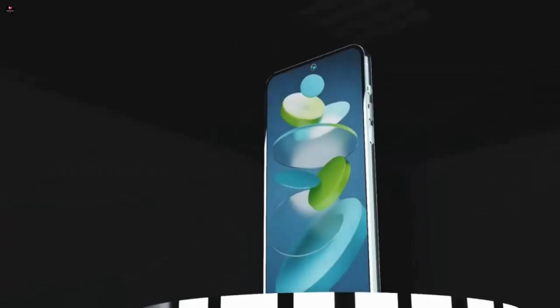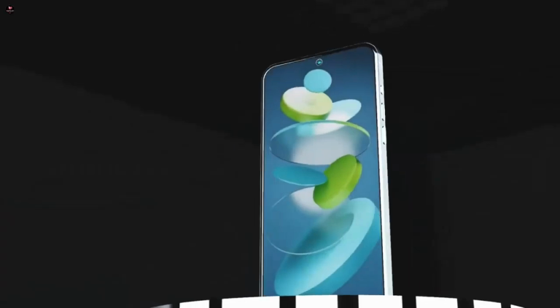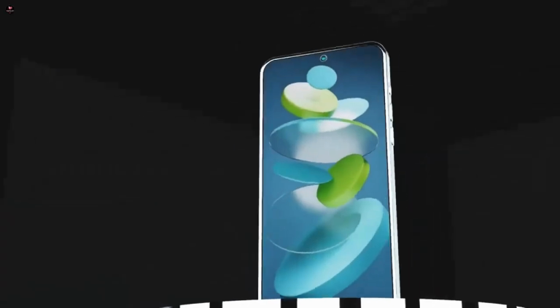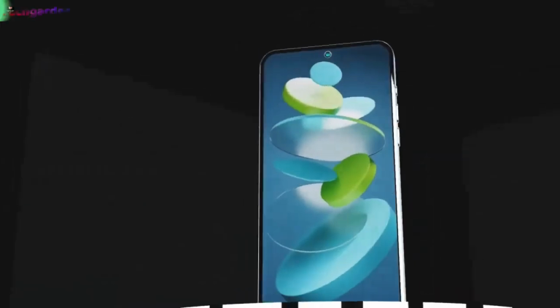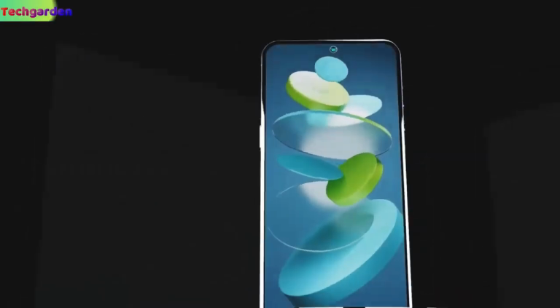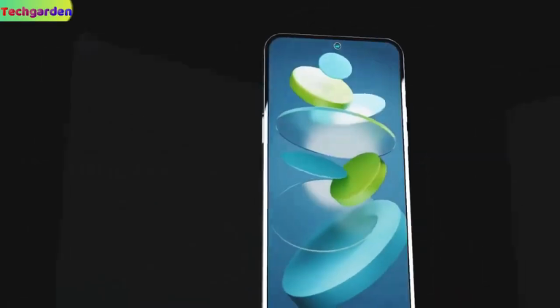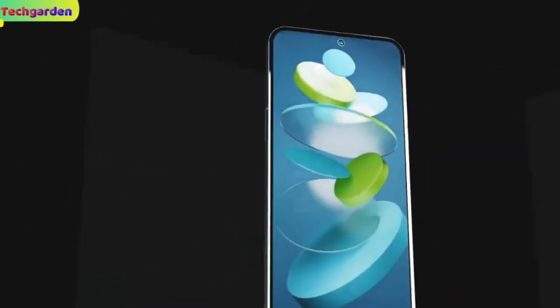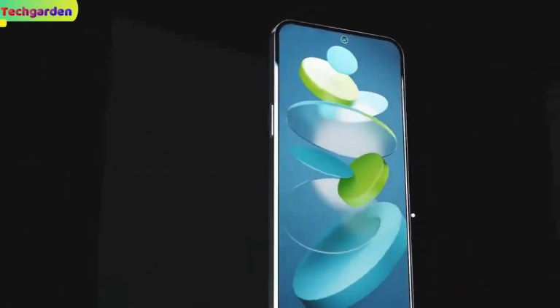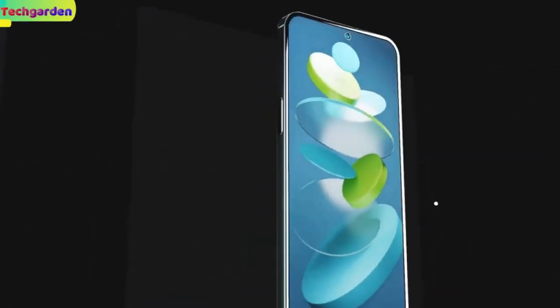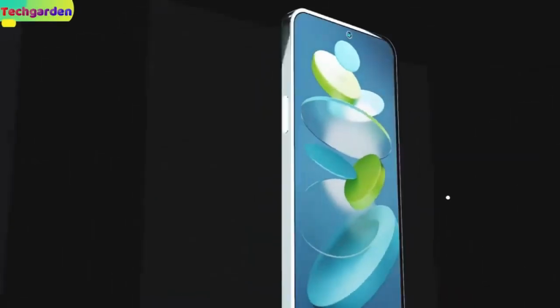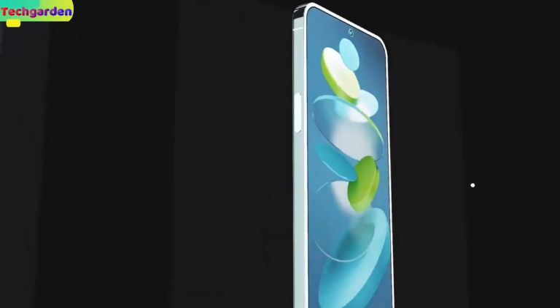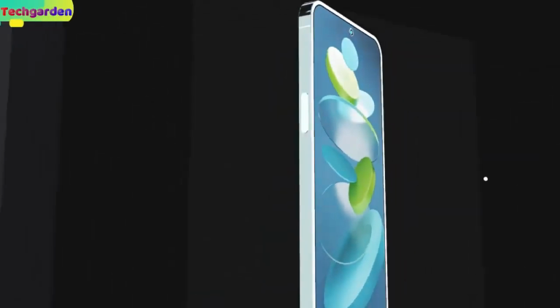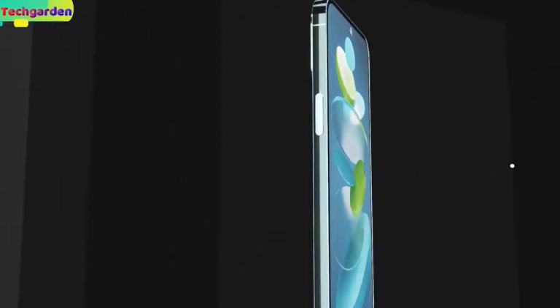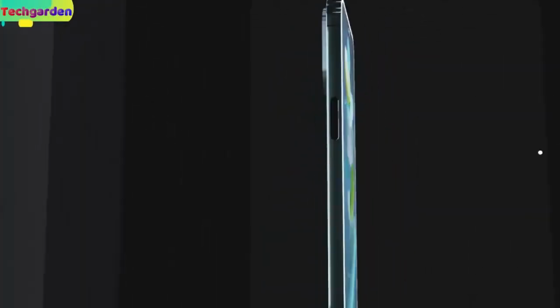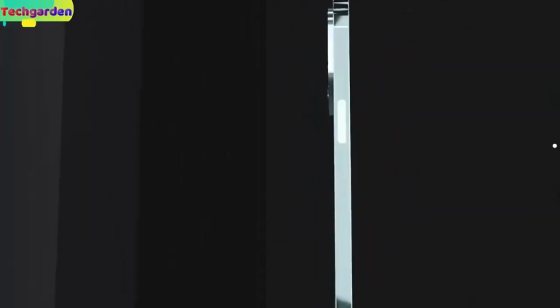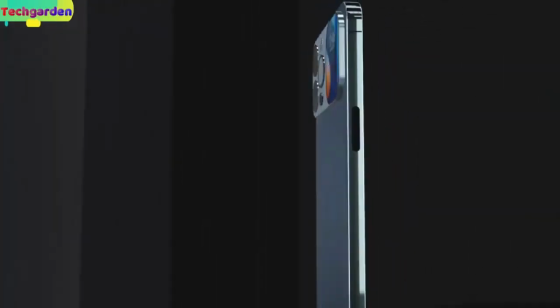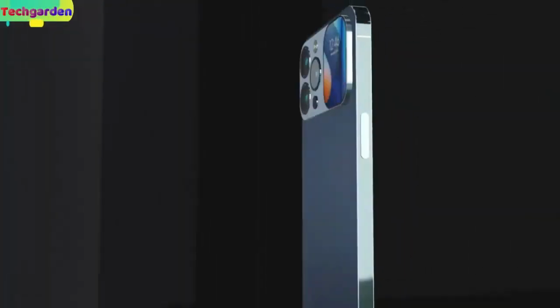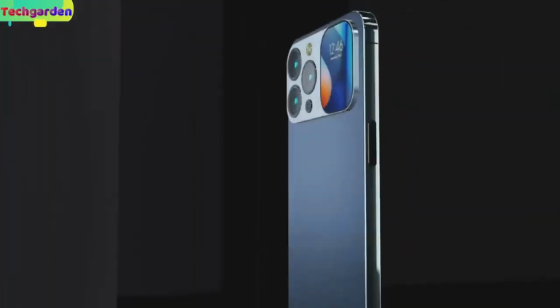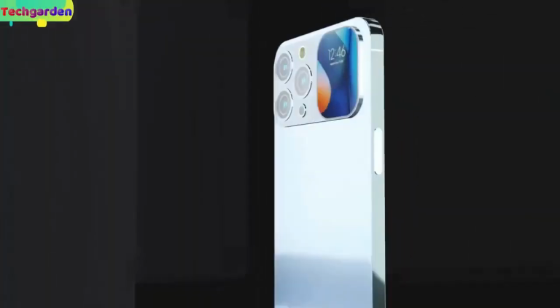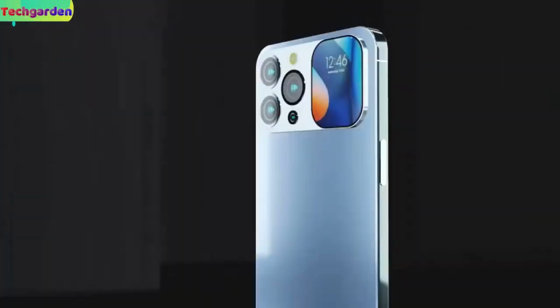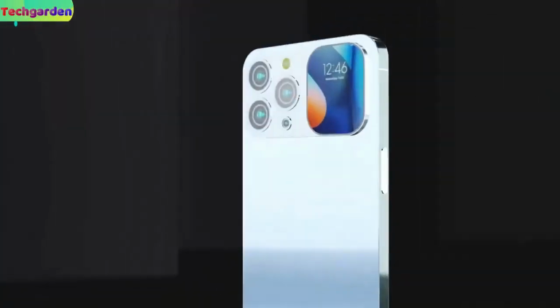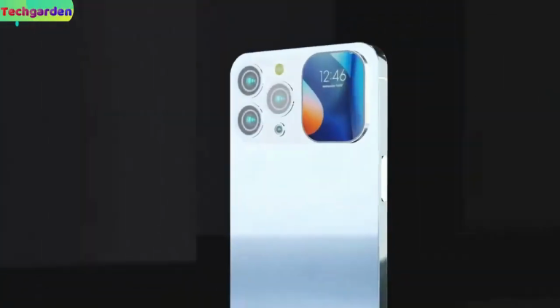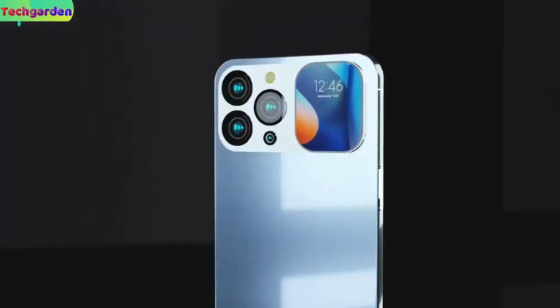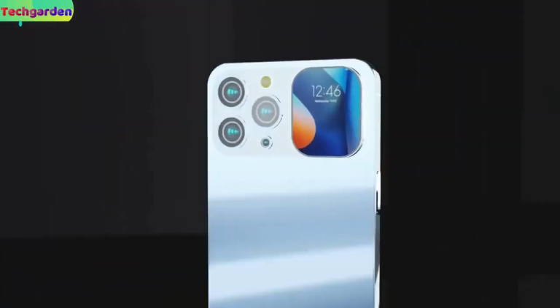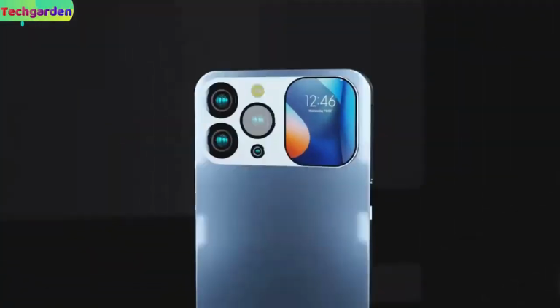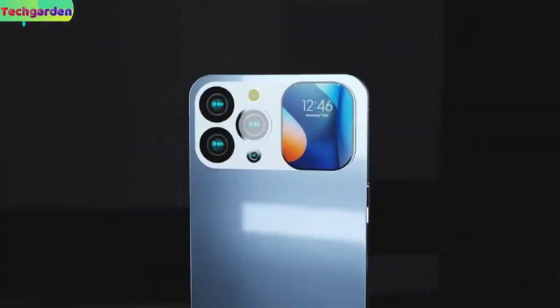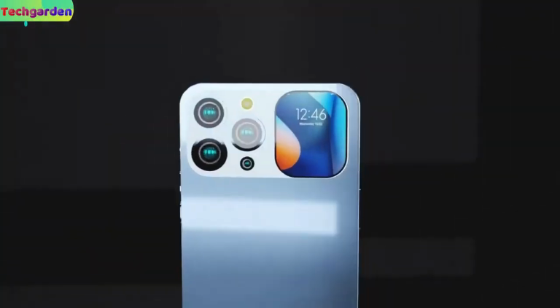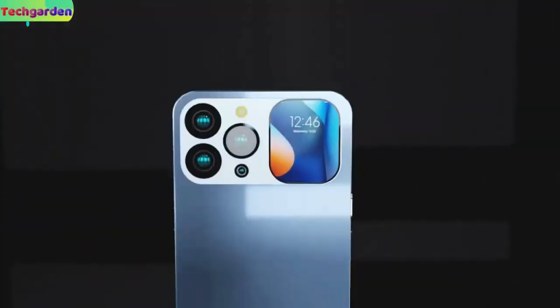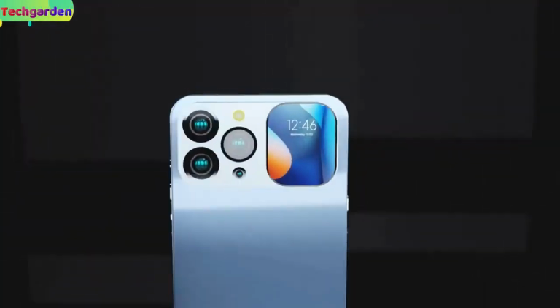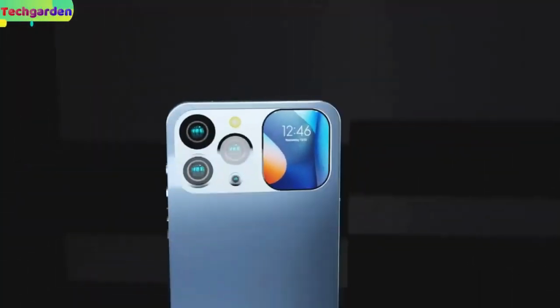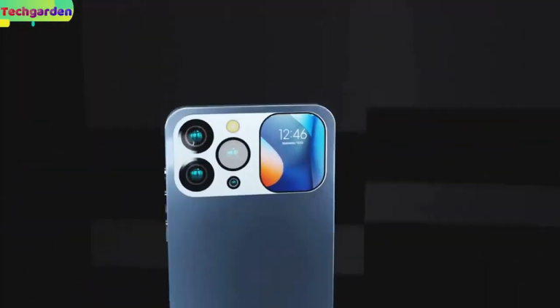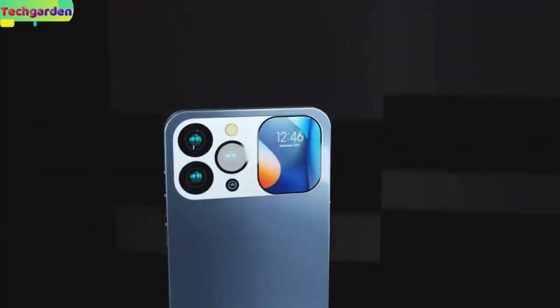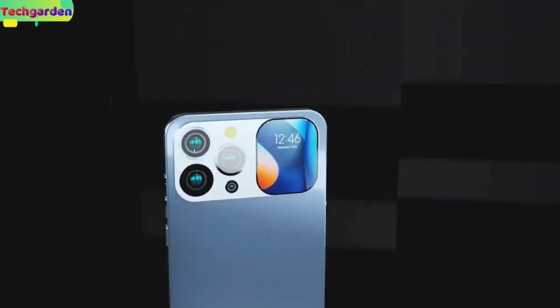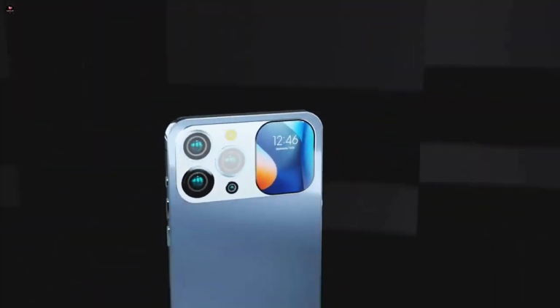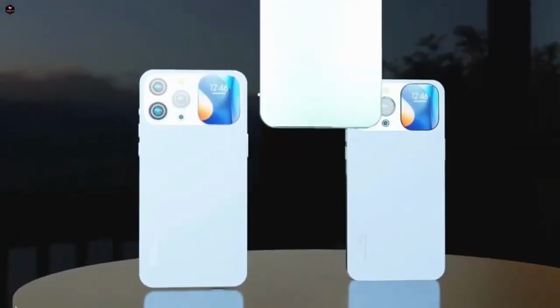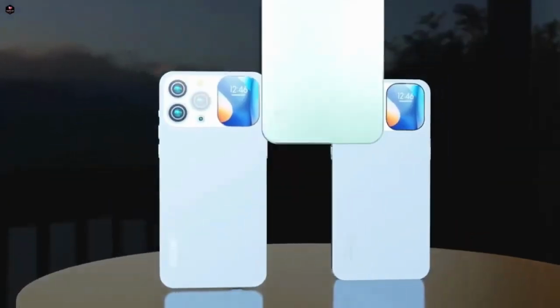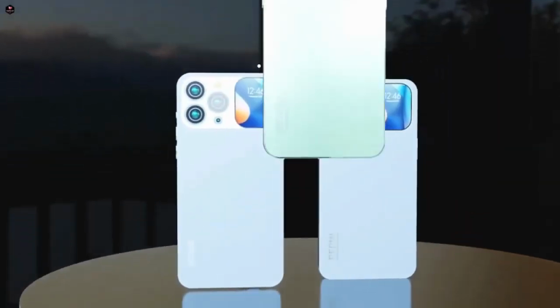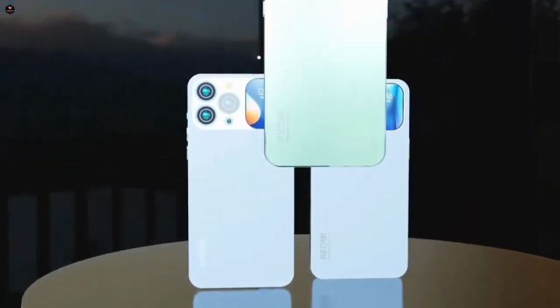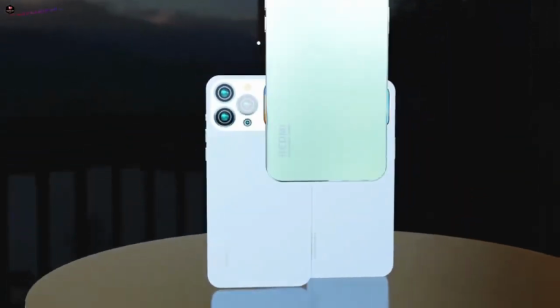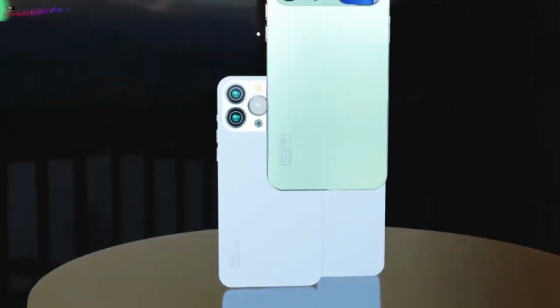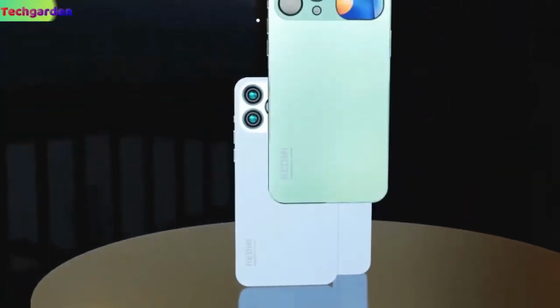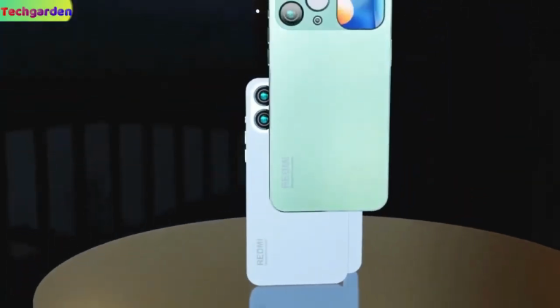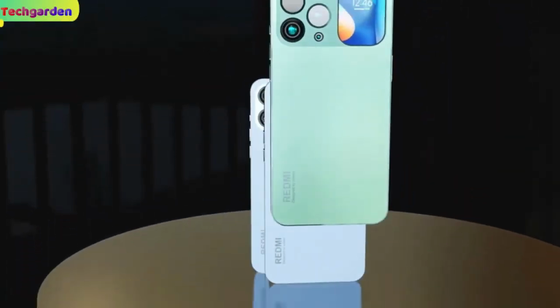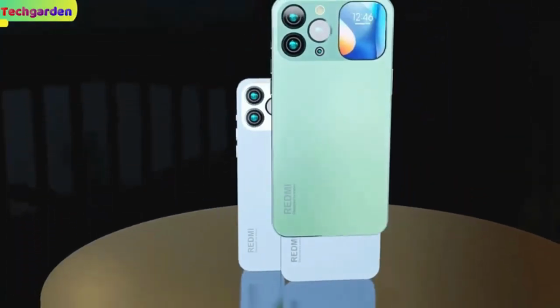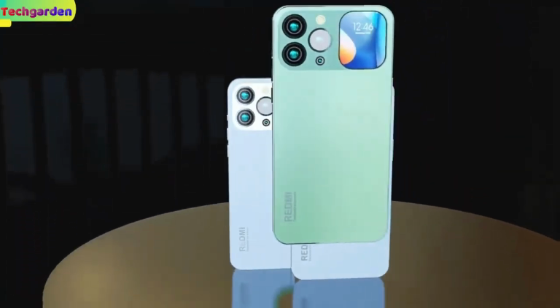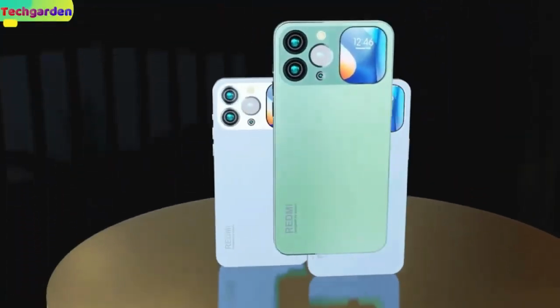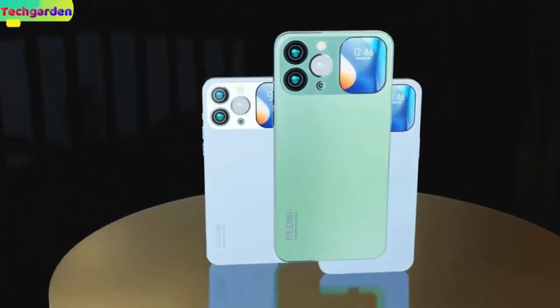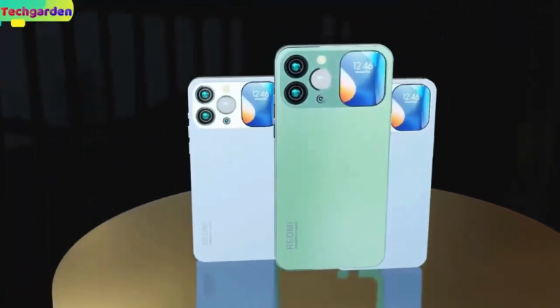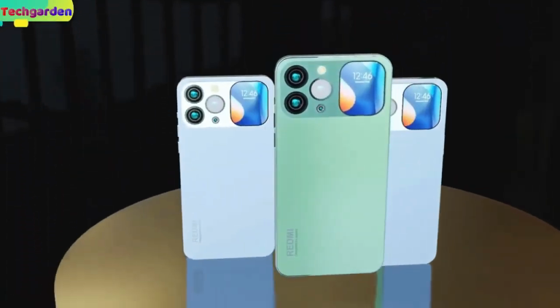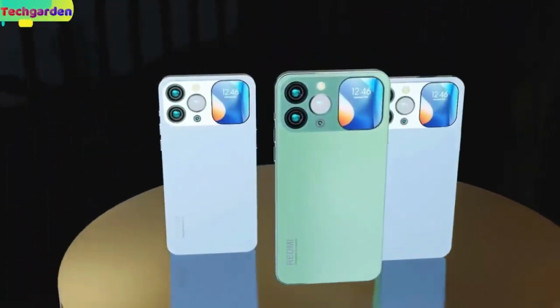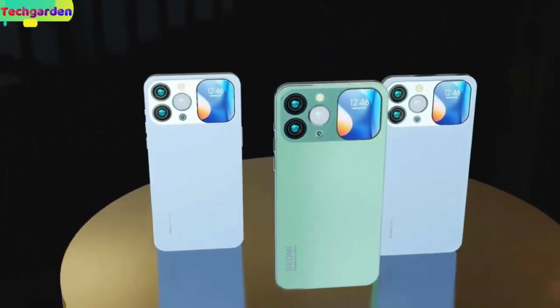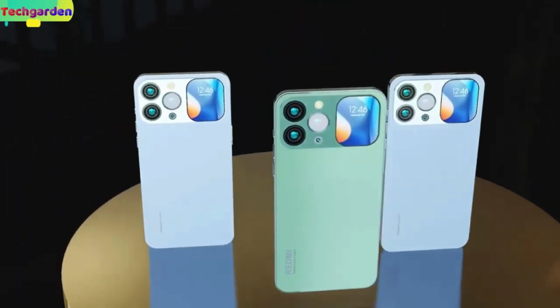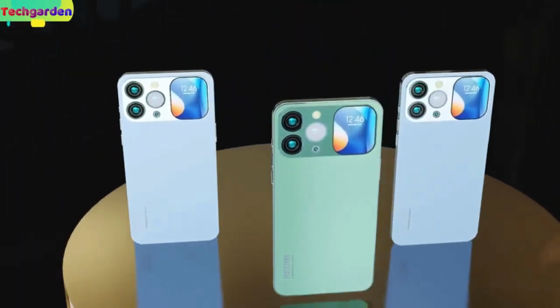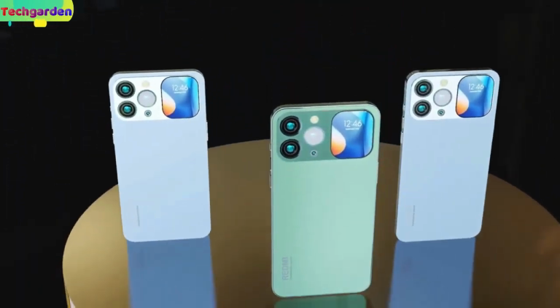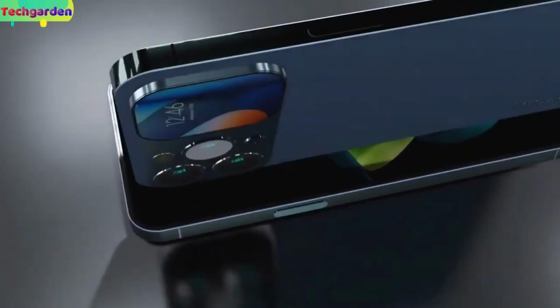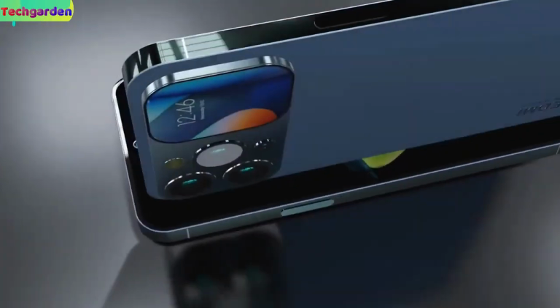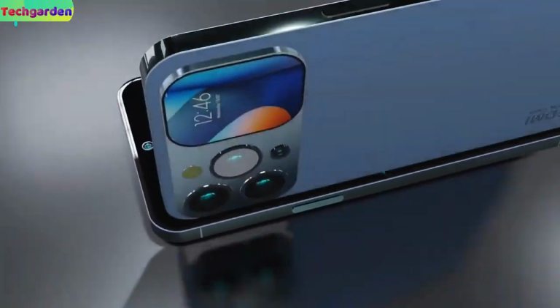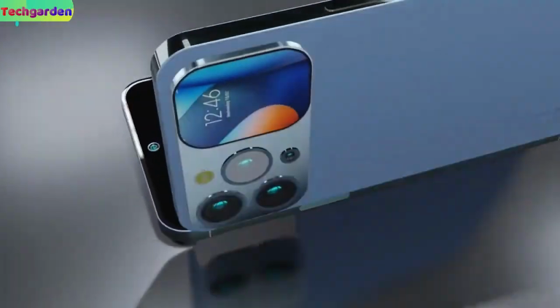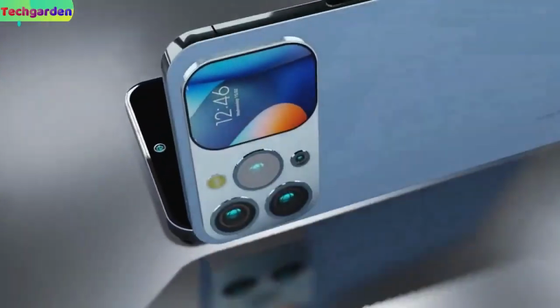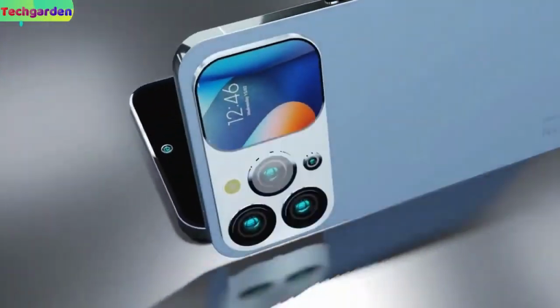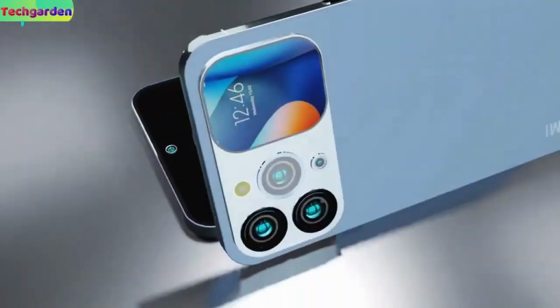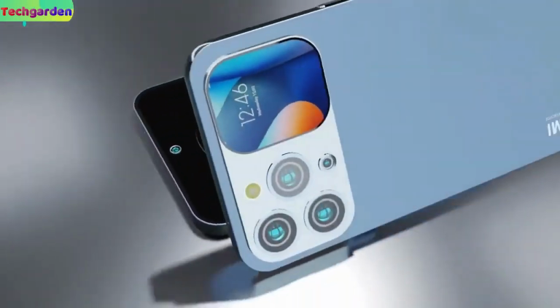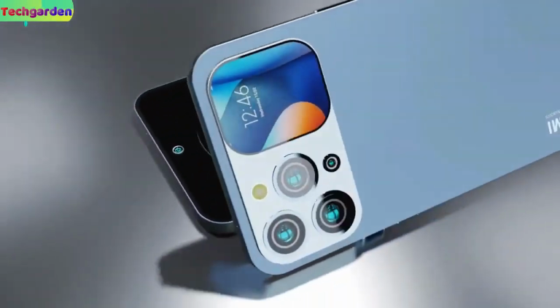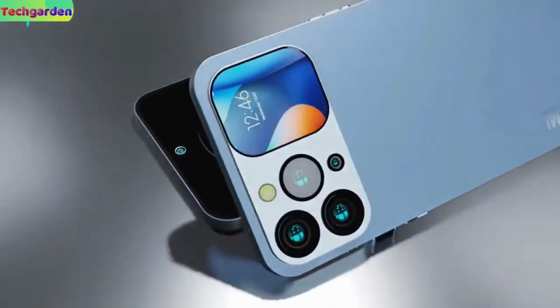Welcome back to the upcoming features of the Redmi Note 14, the most popular Redmi Note series smartphone with amazing features.